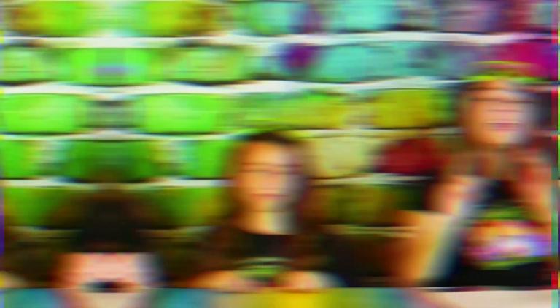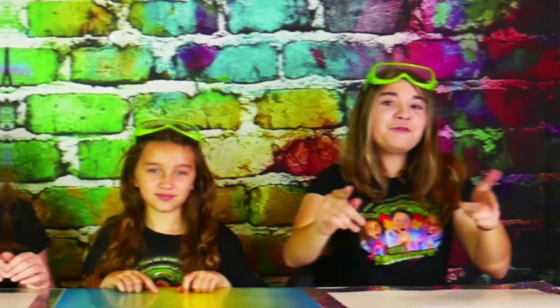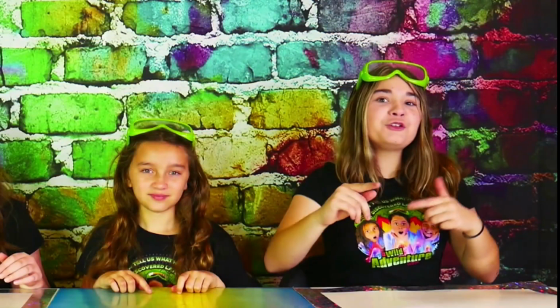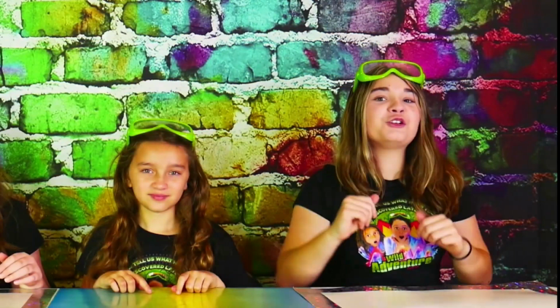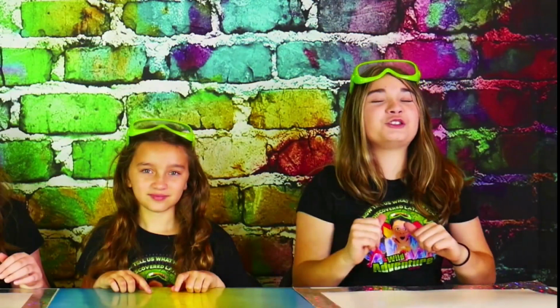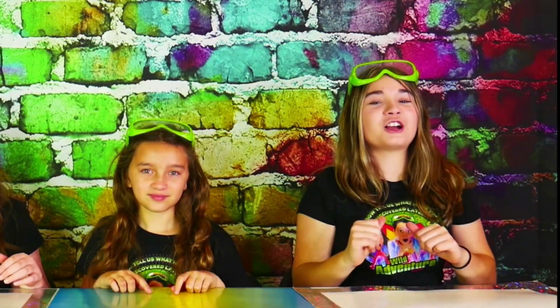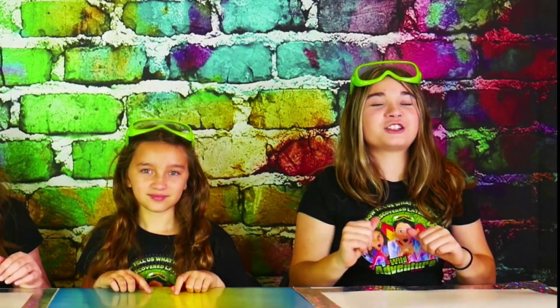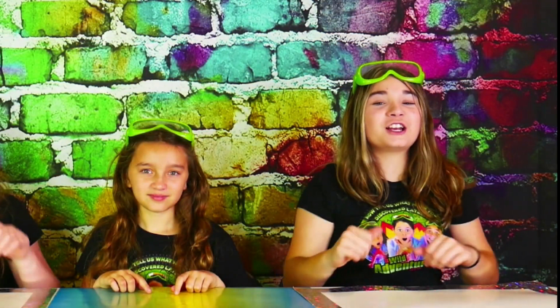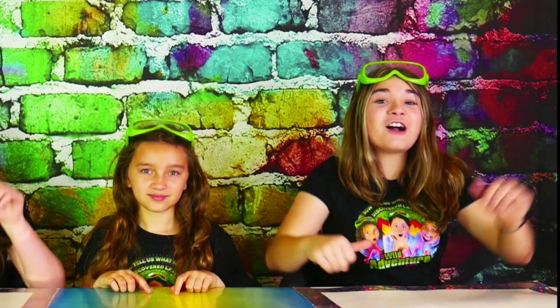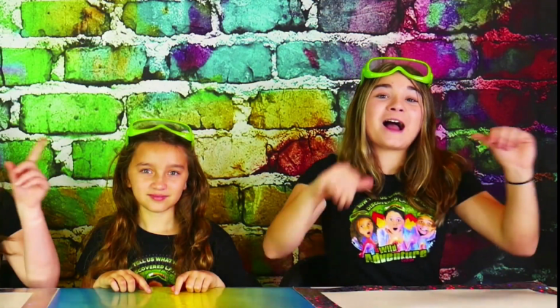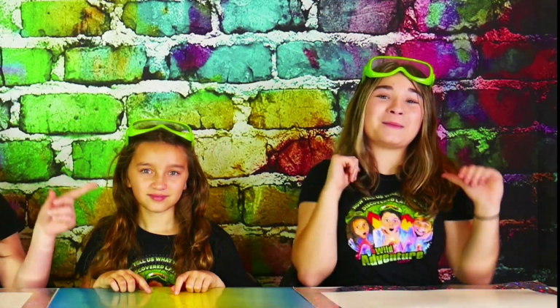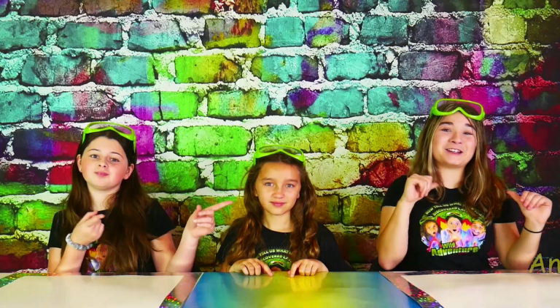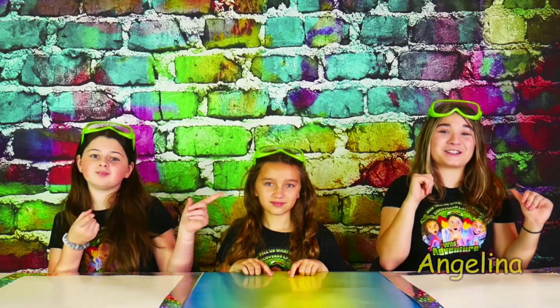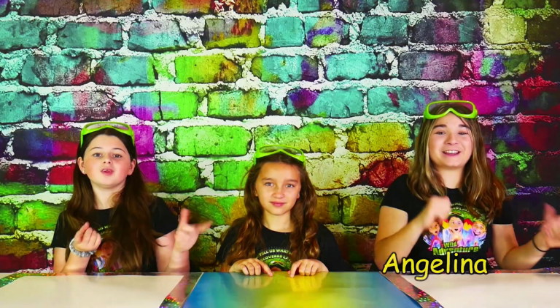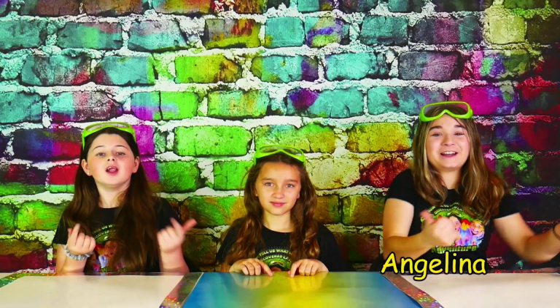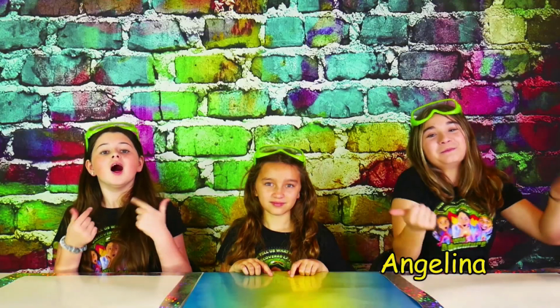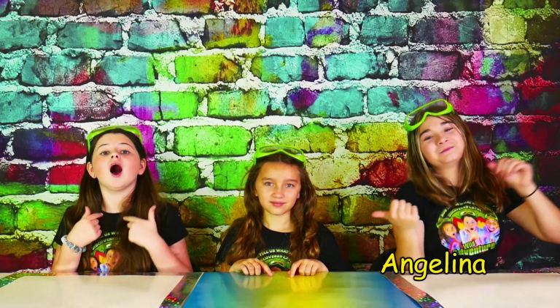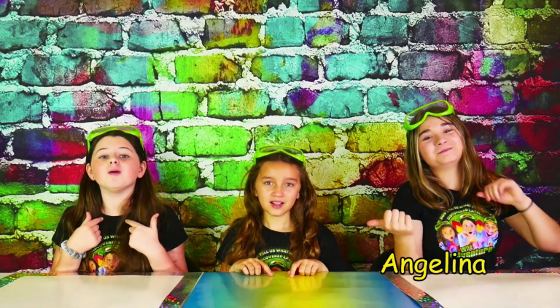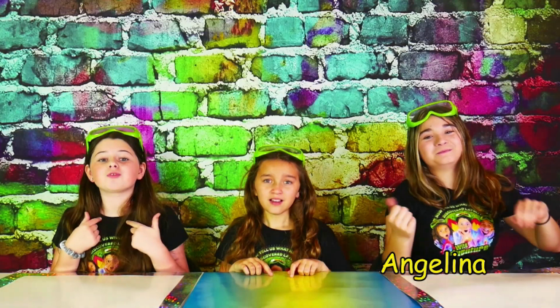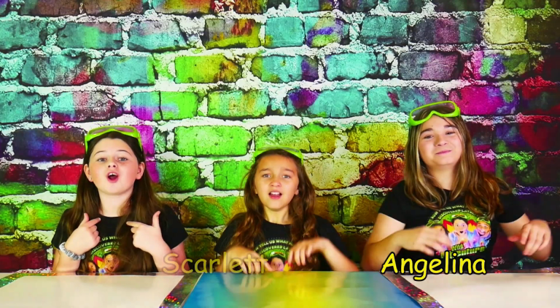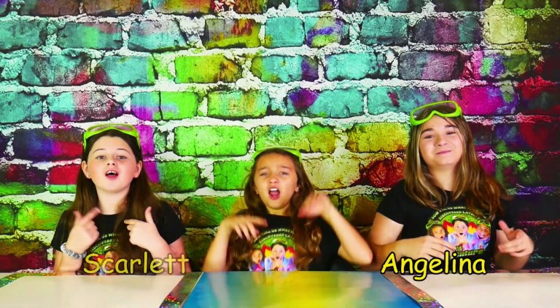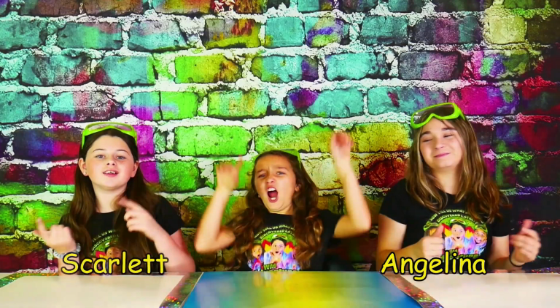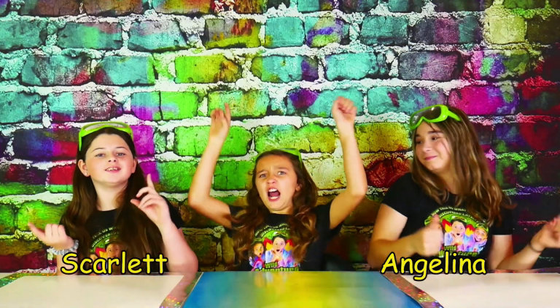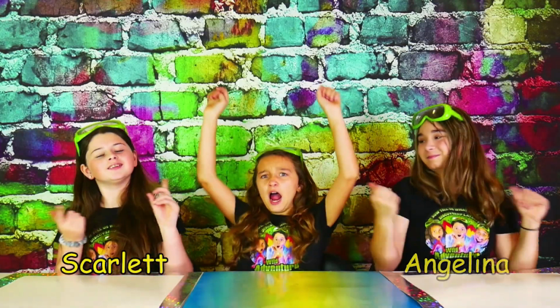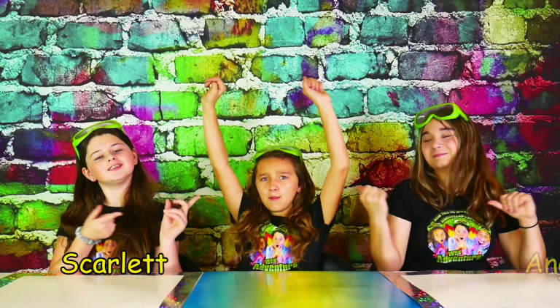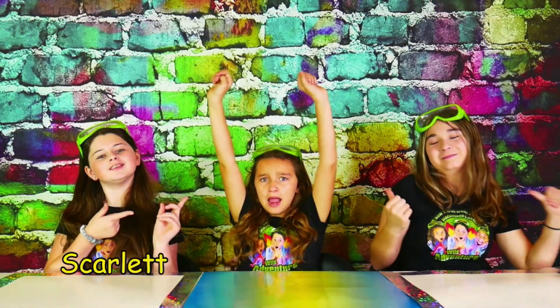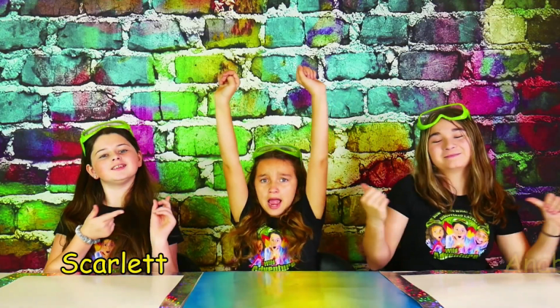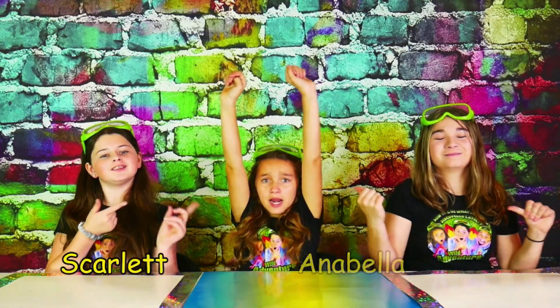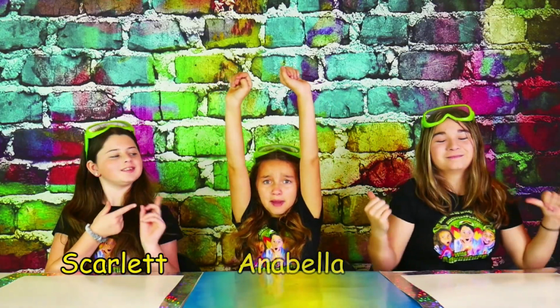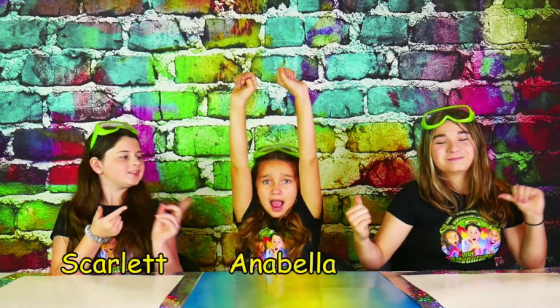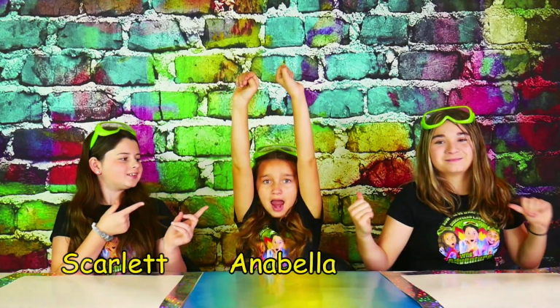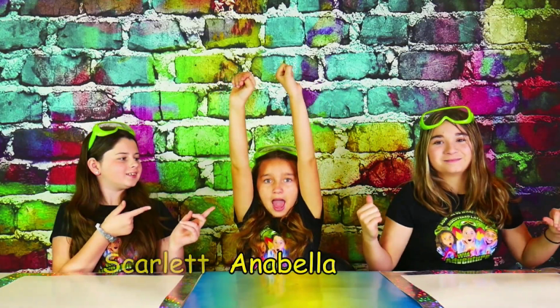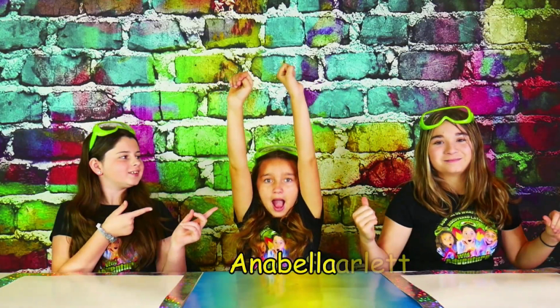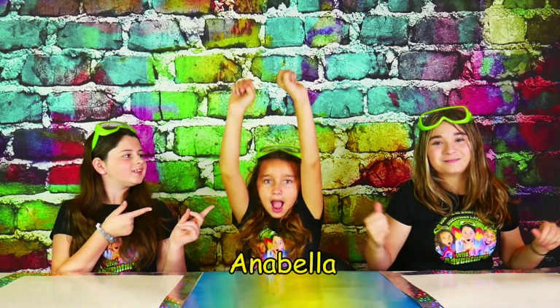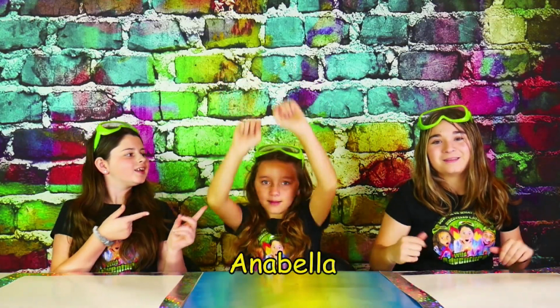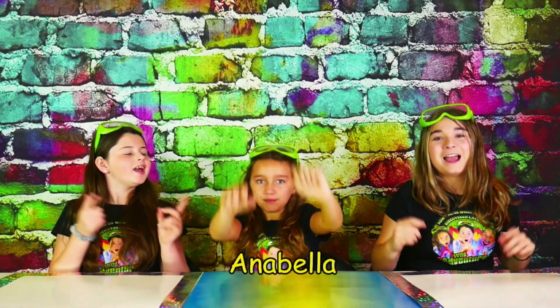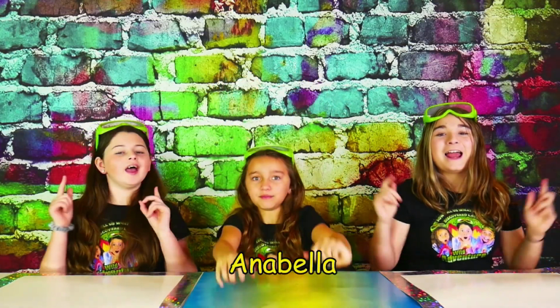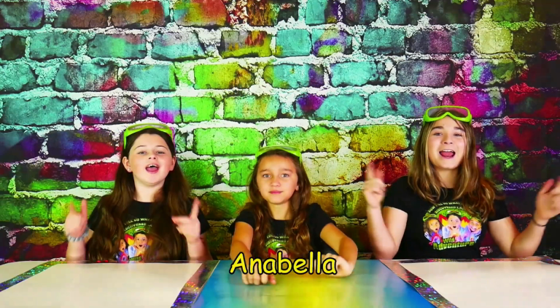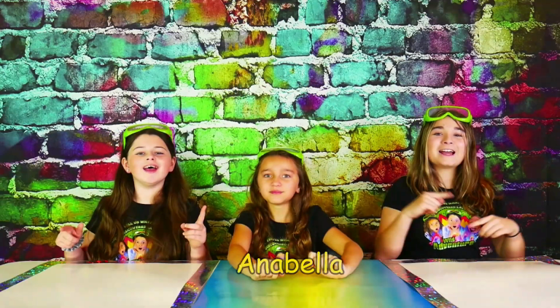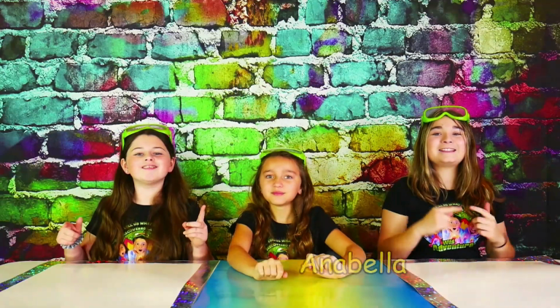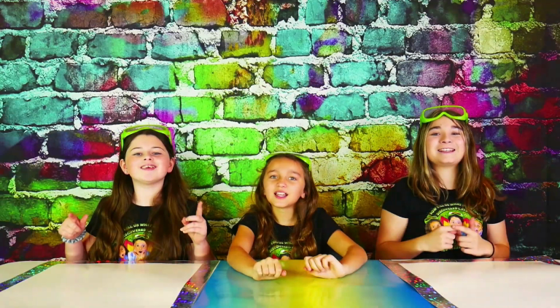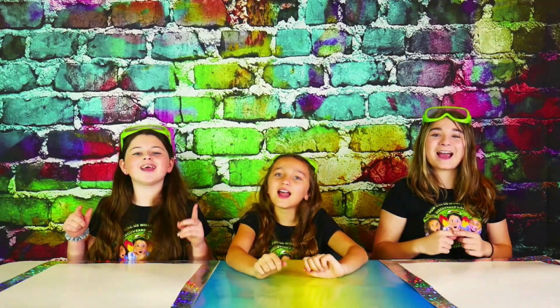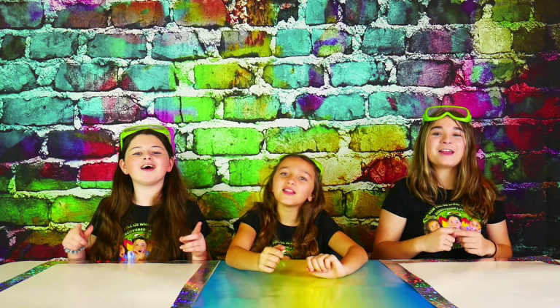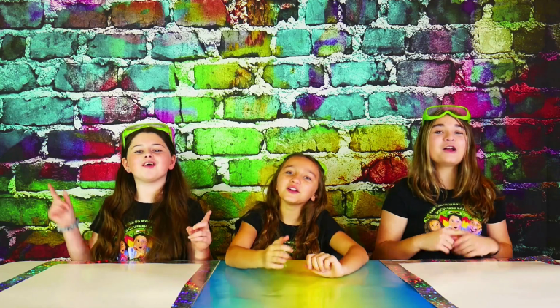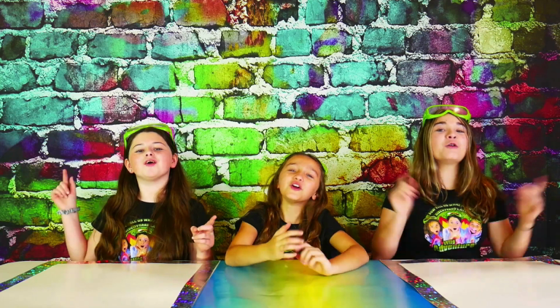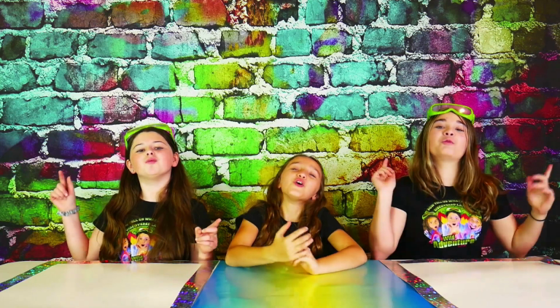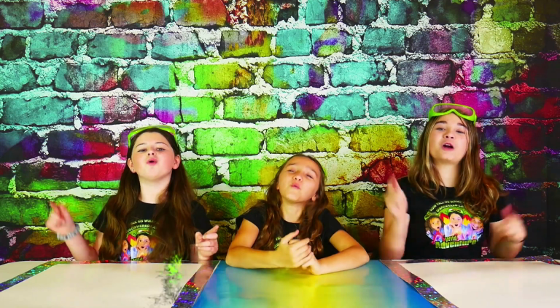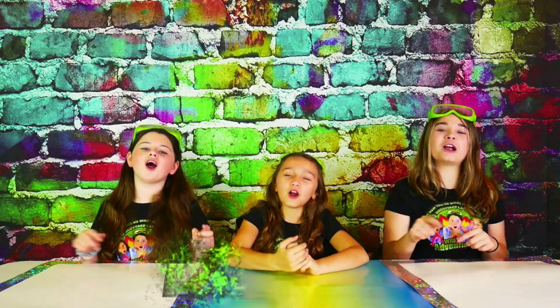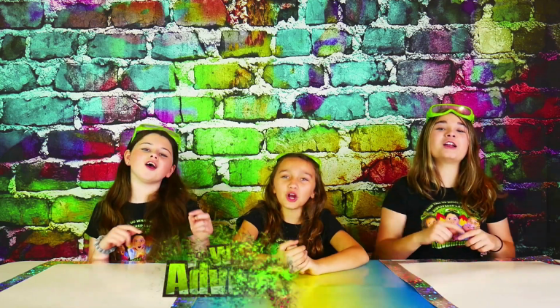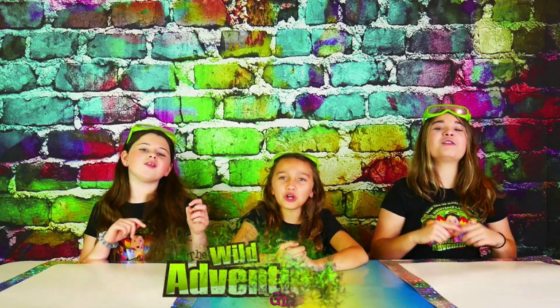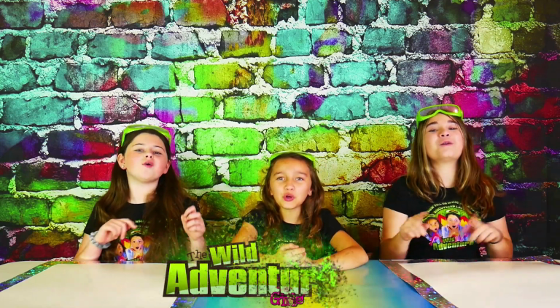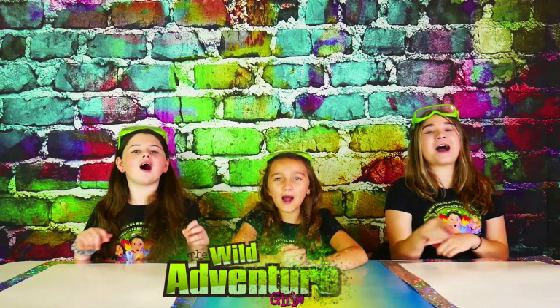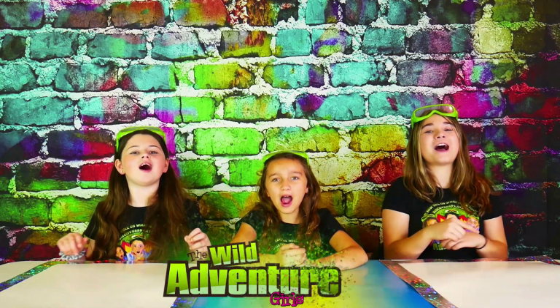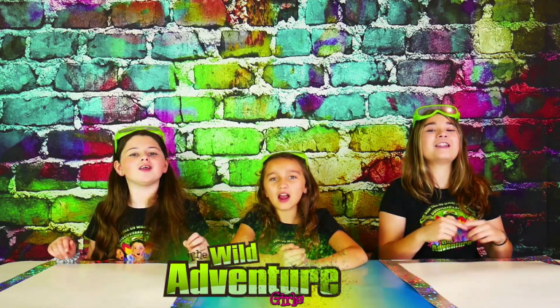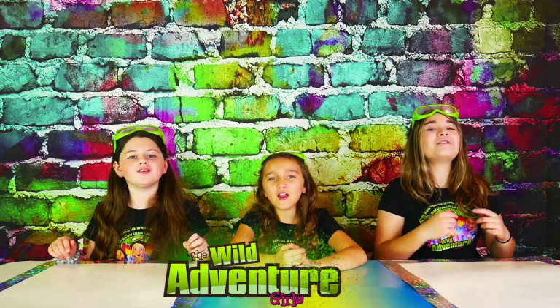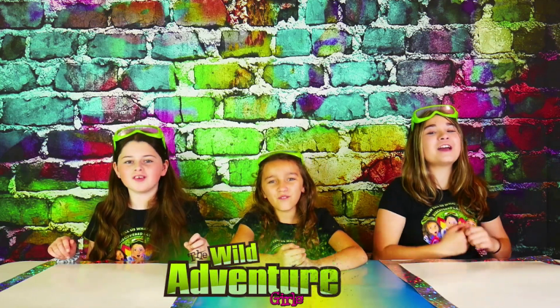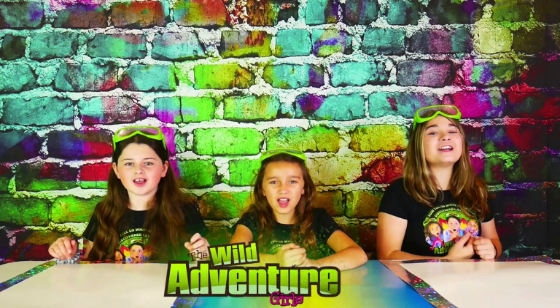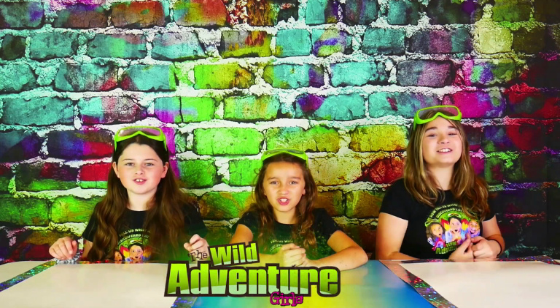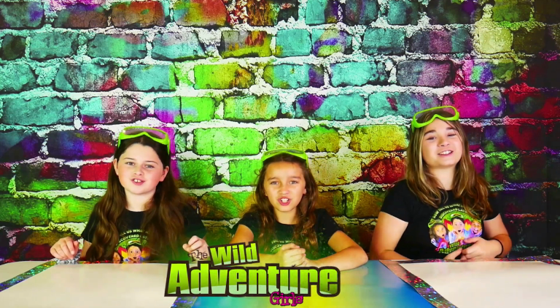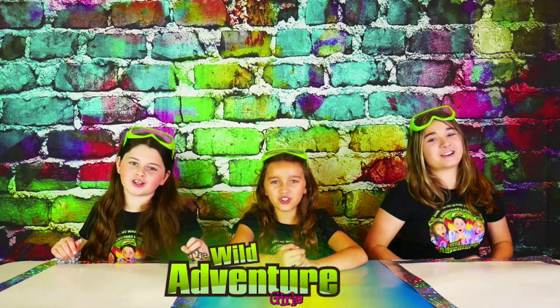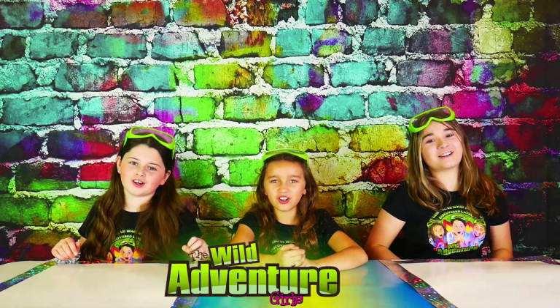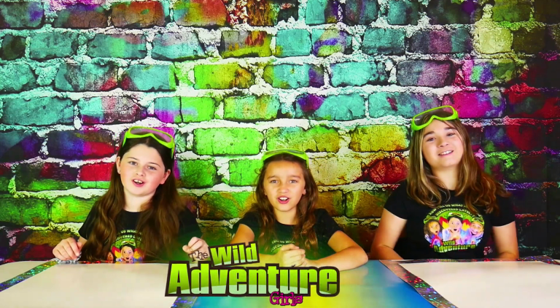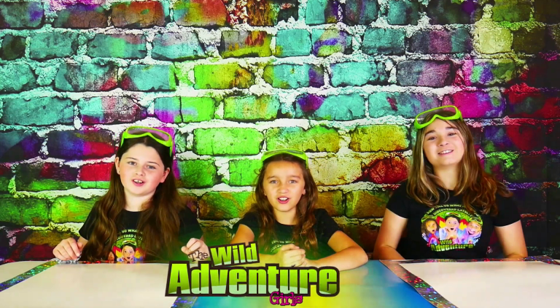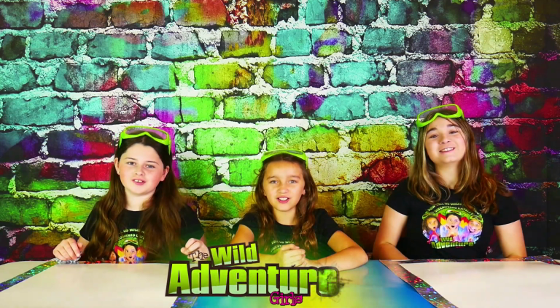If you're new to the channel, I'm Angelina, I'm Scarlet, and I'm Annabella, and together we're the Wild Adventure Girls!